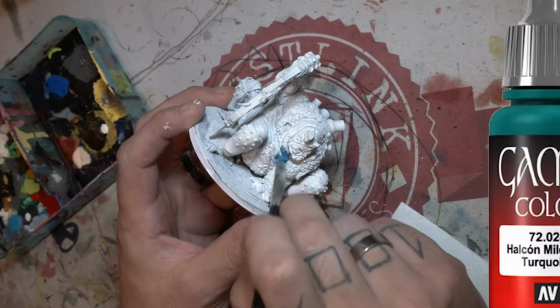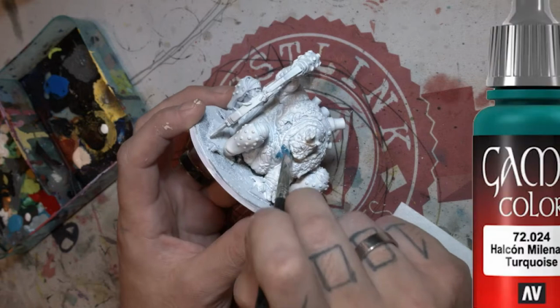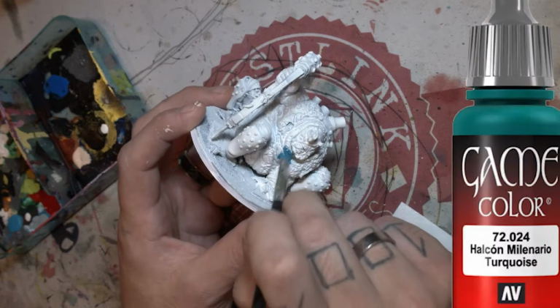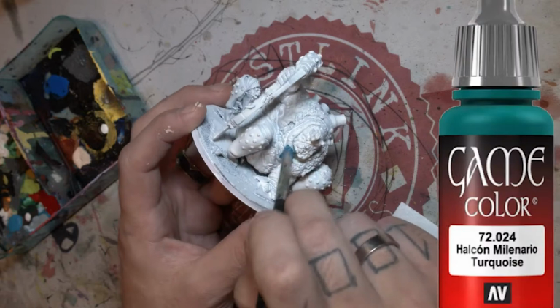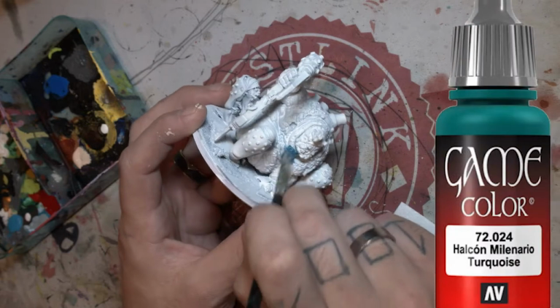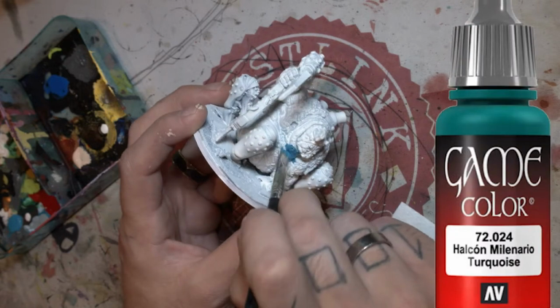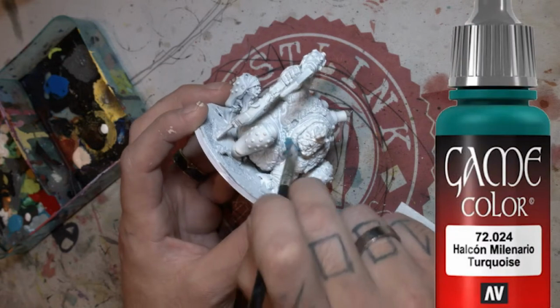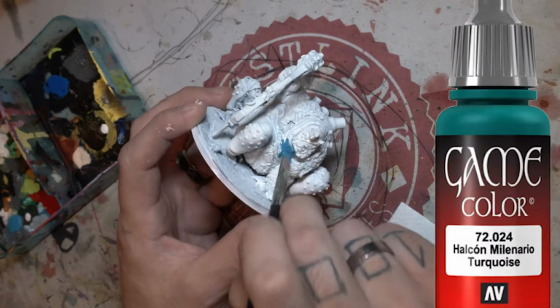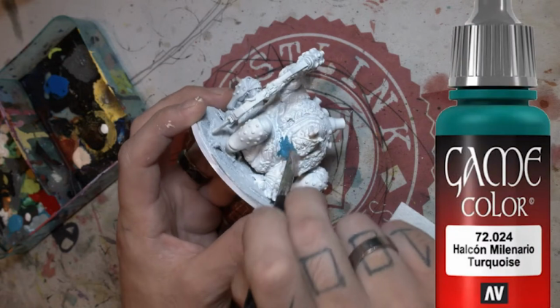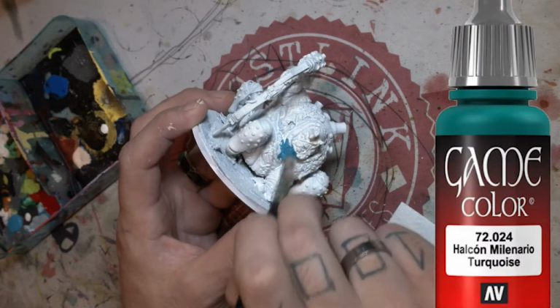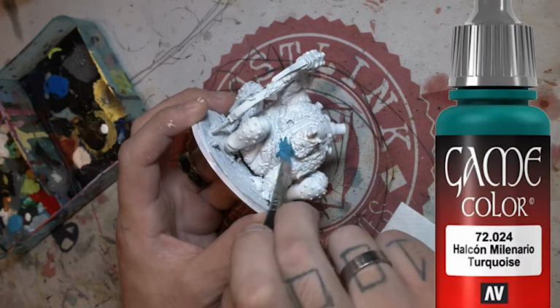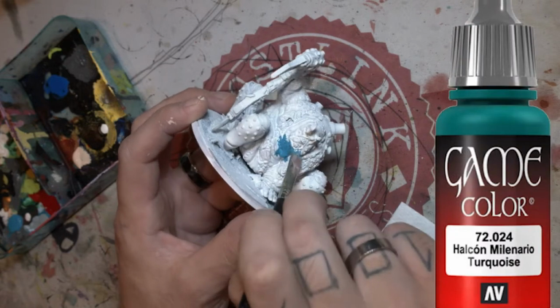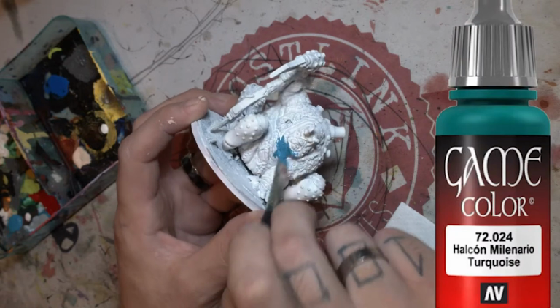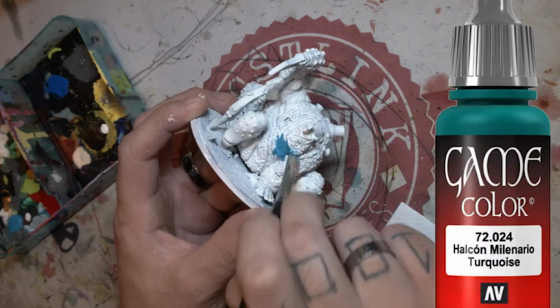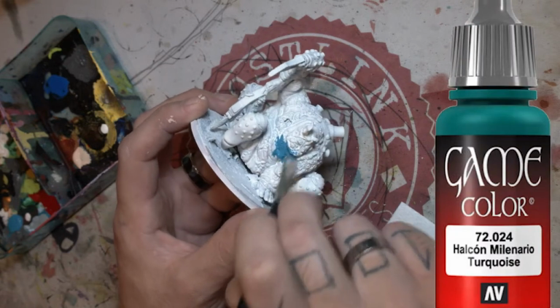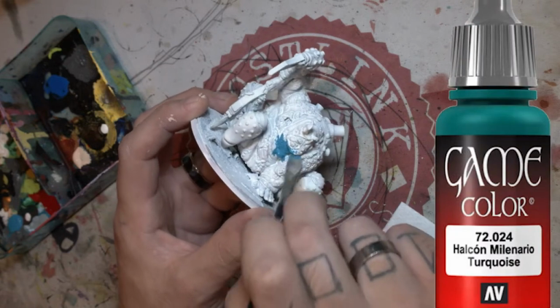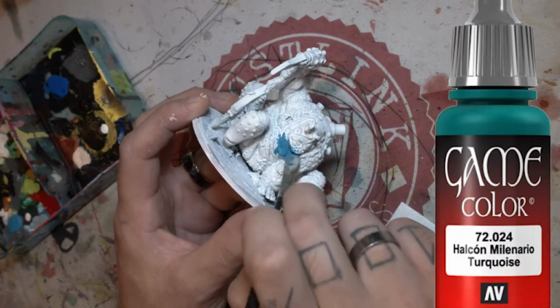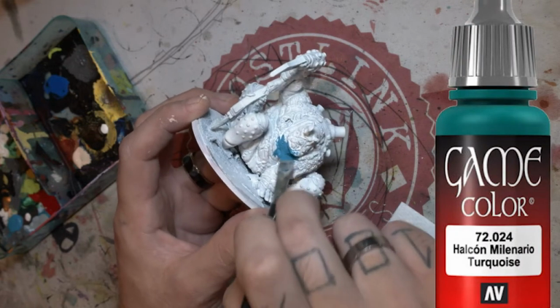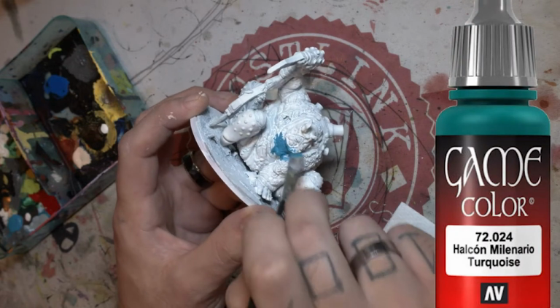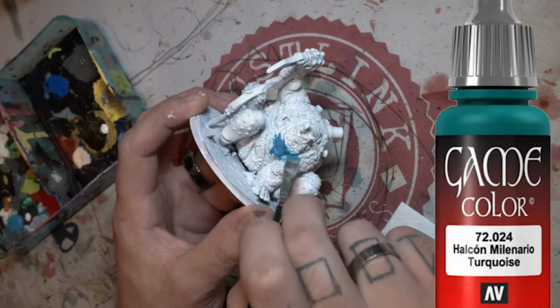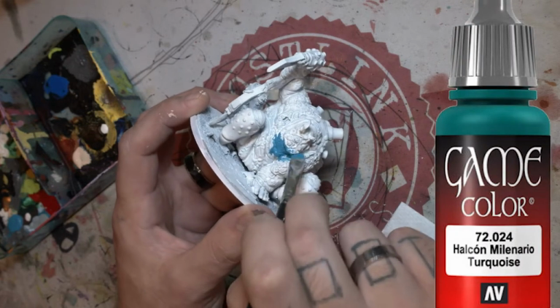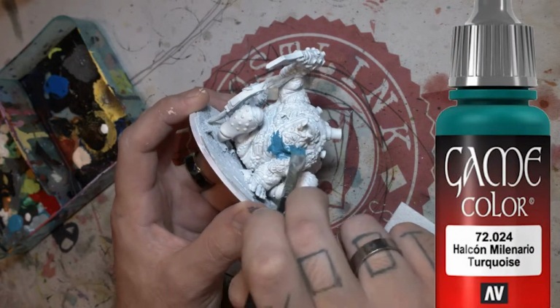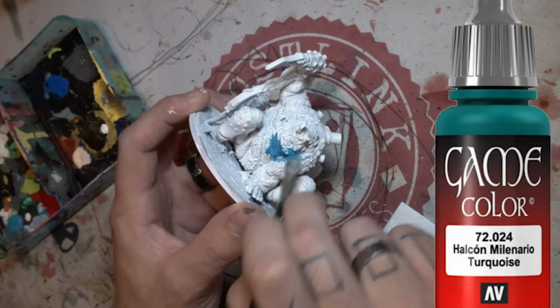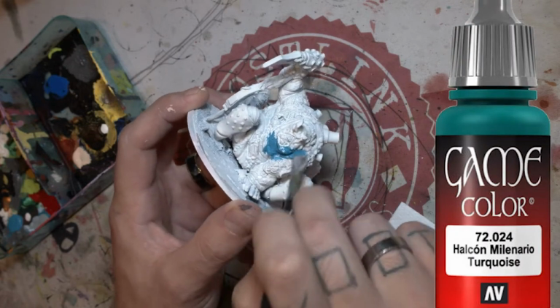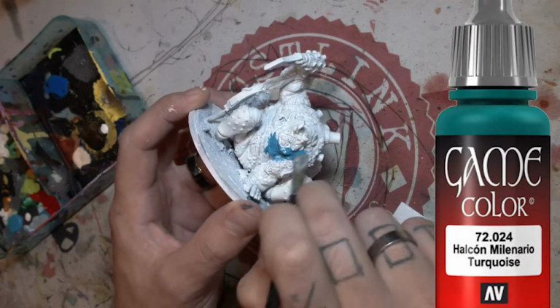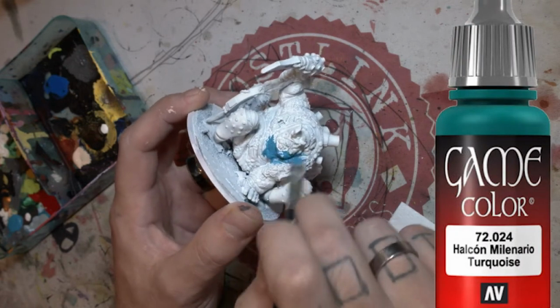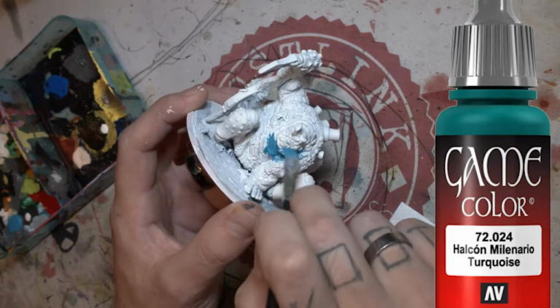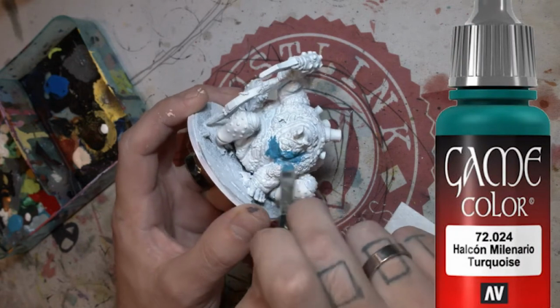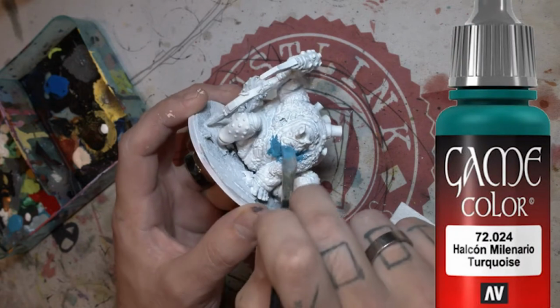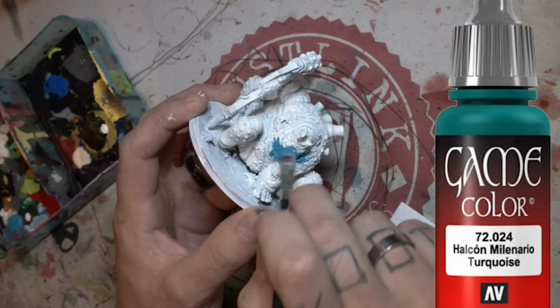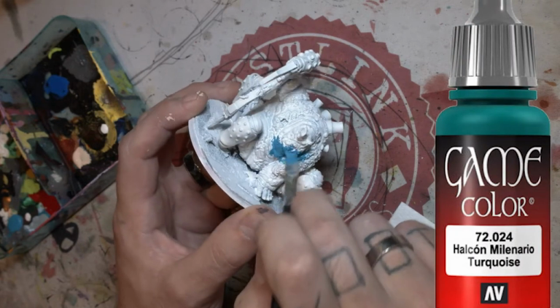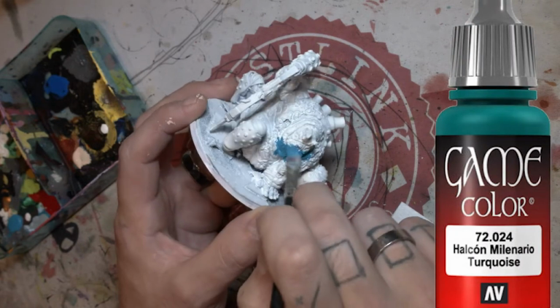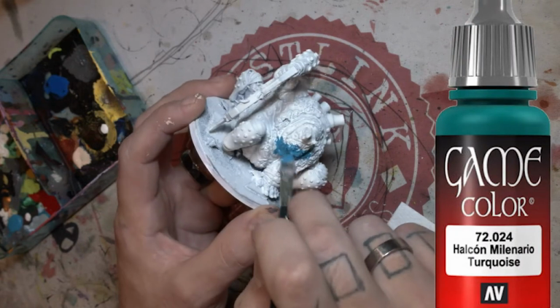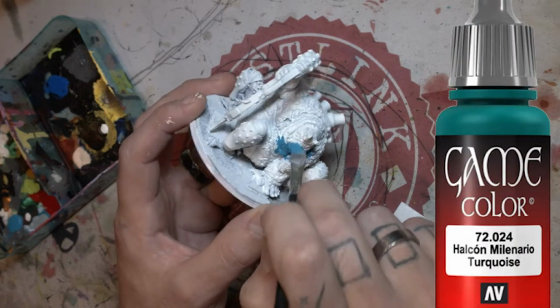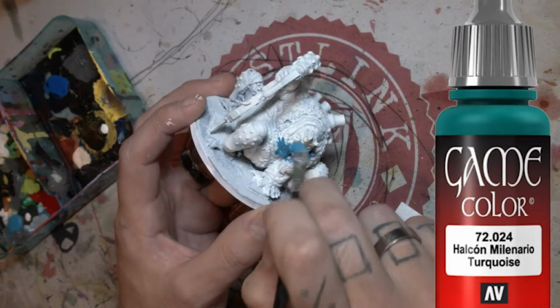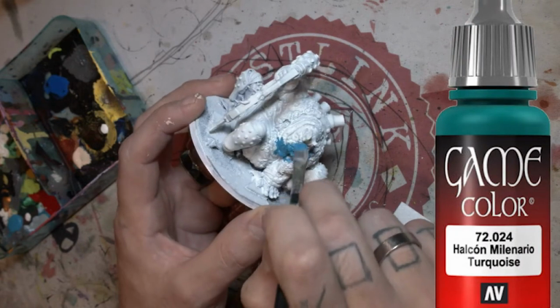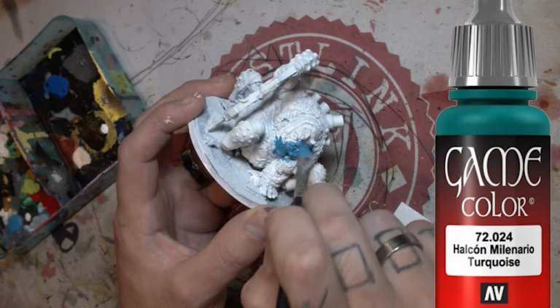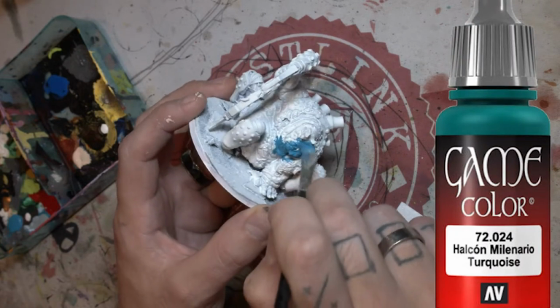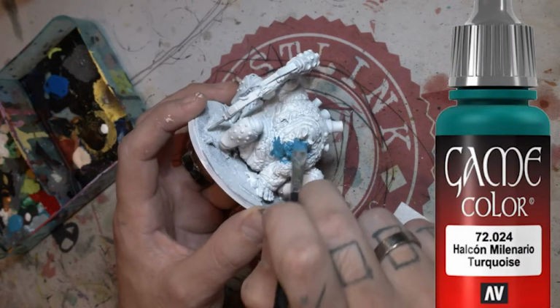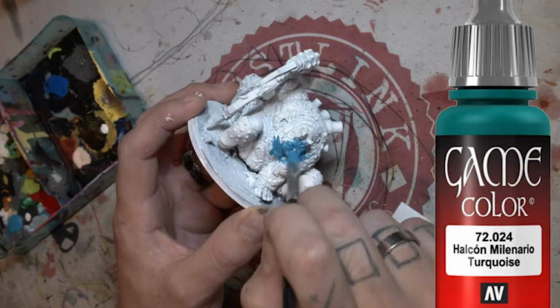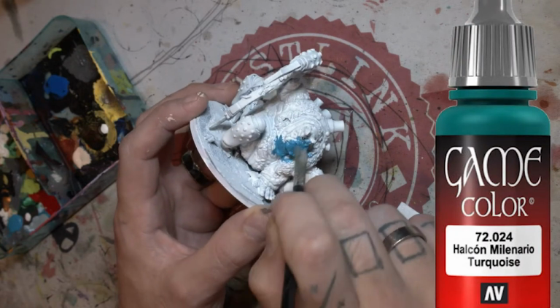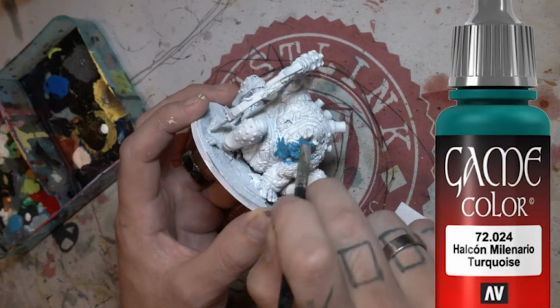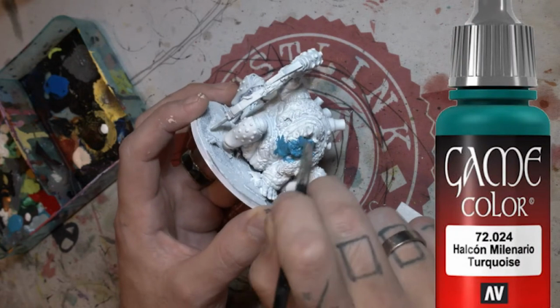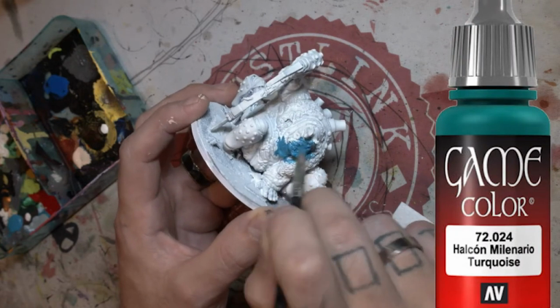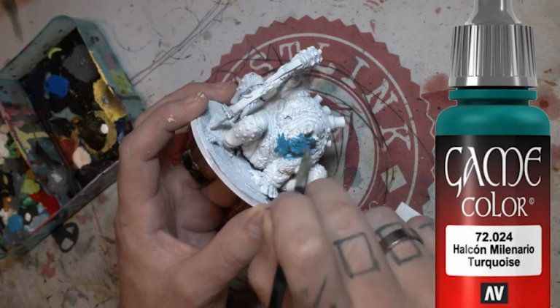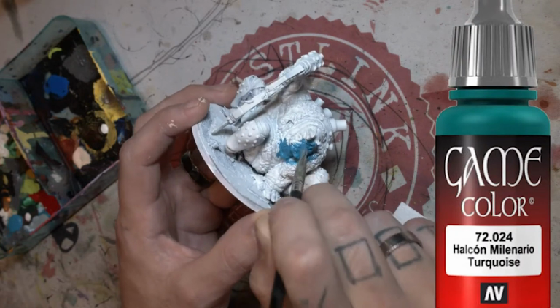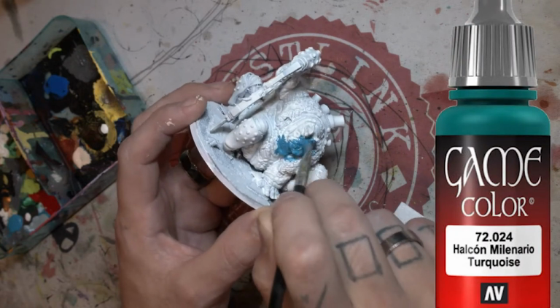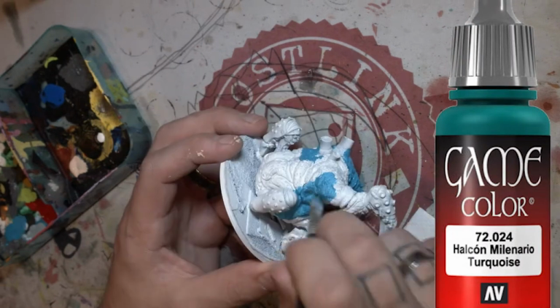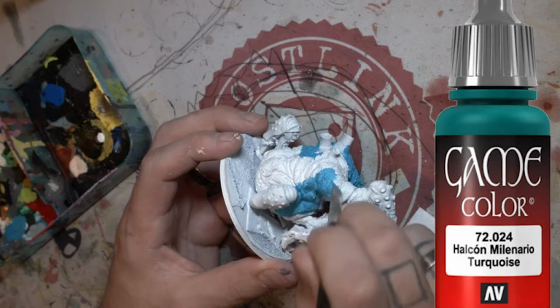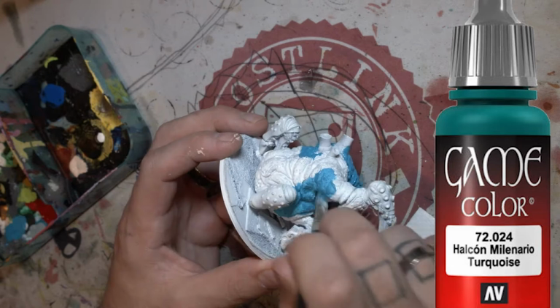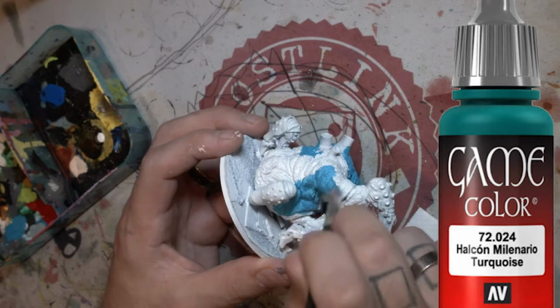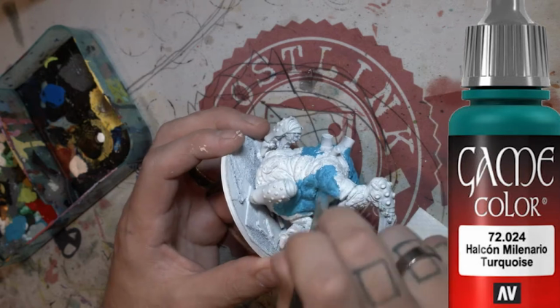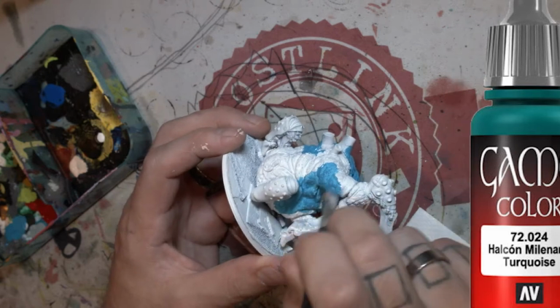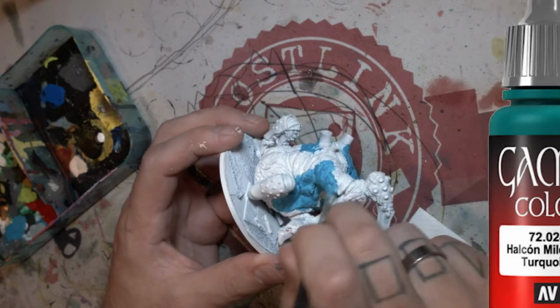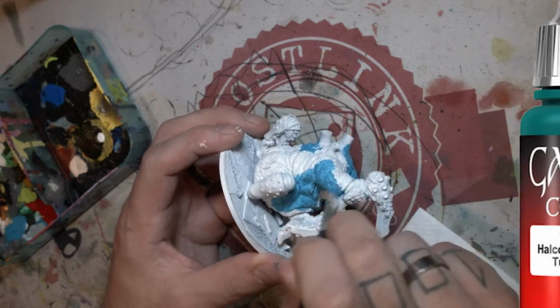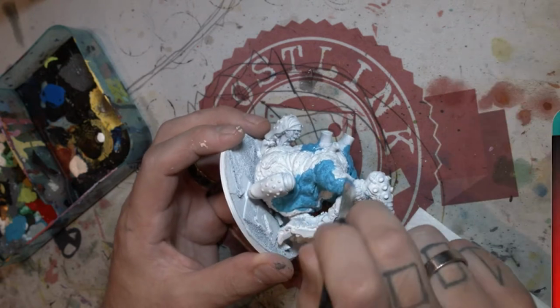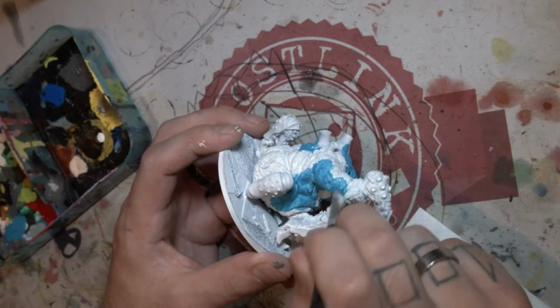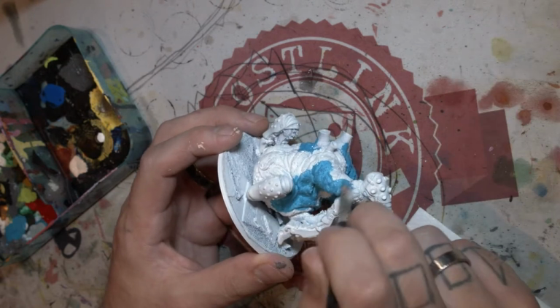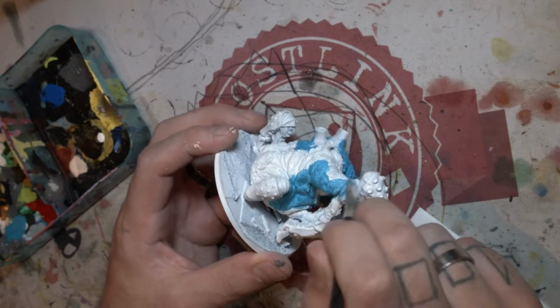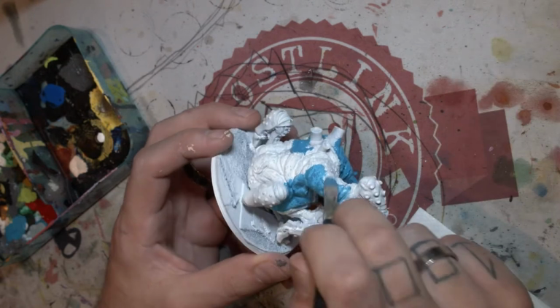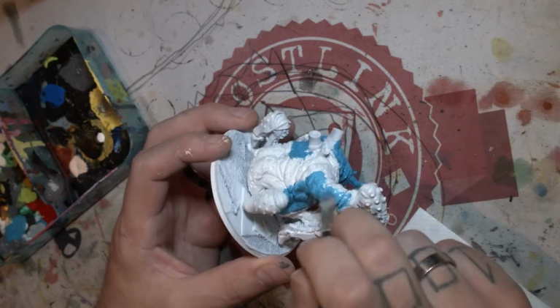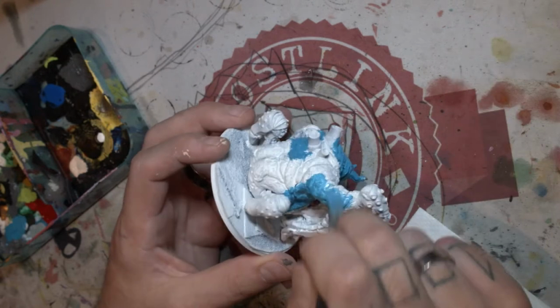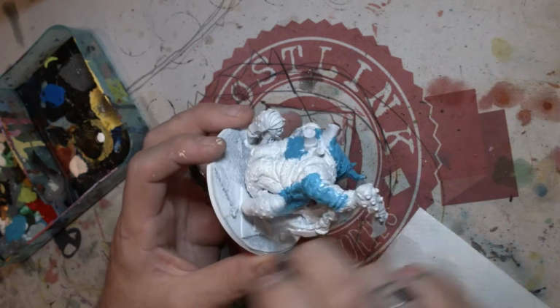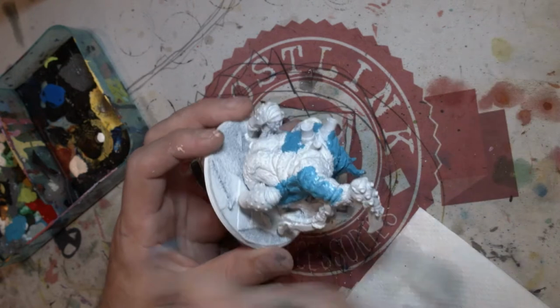First up I'm going to cover the entire body in this dark blue. I'm going to avoid painting all the metal looking parts and all that kind of thing.